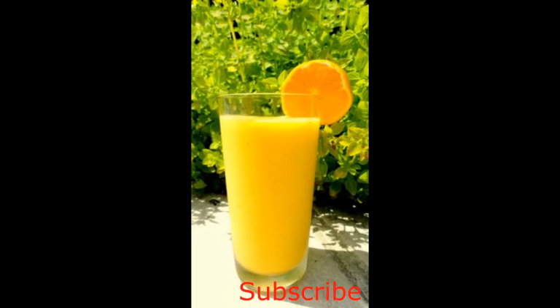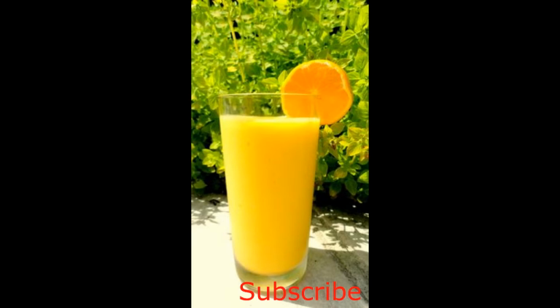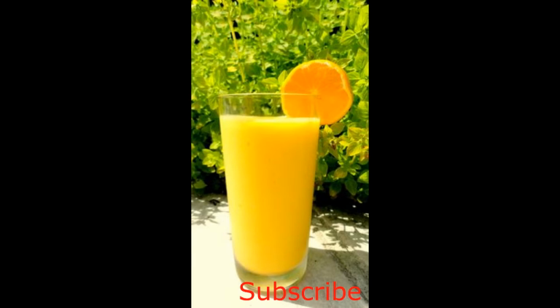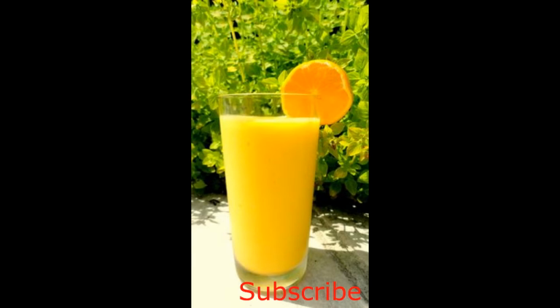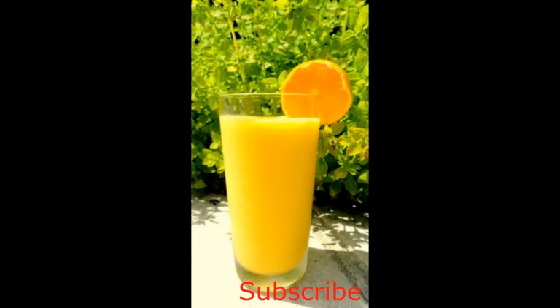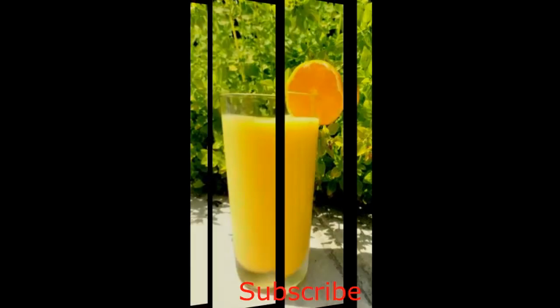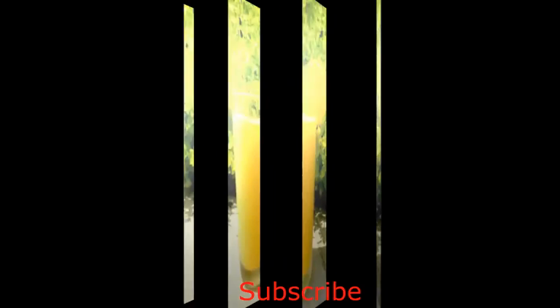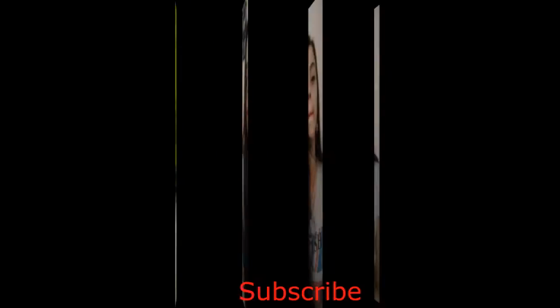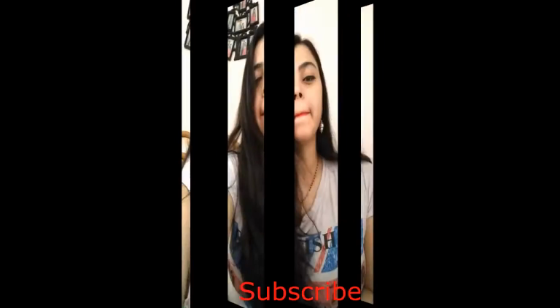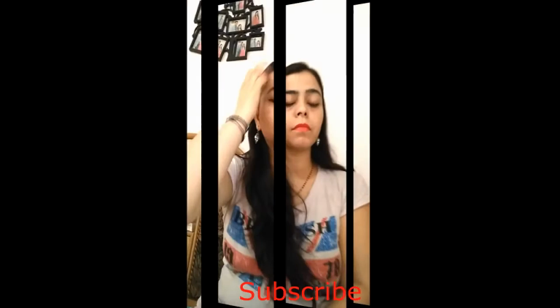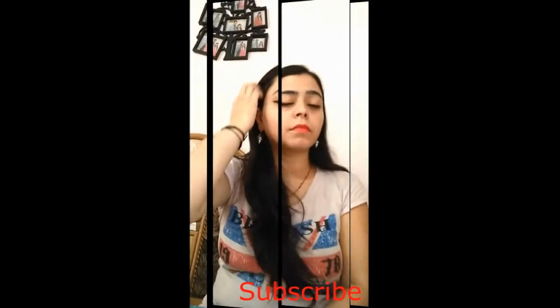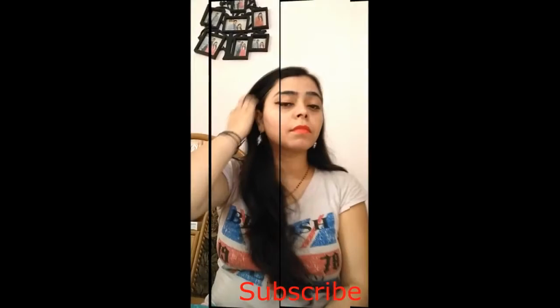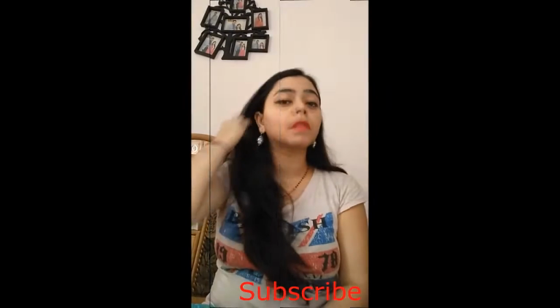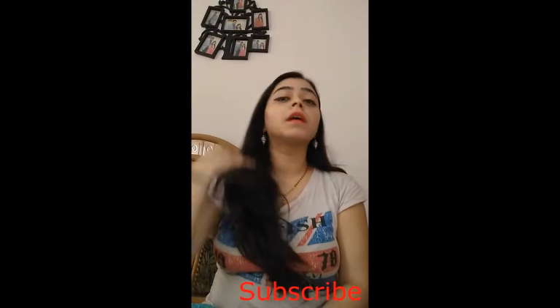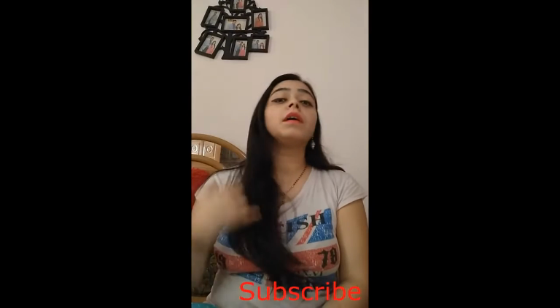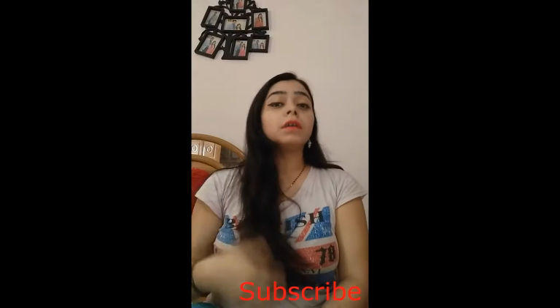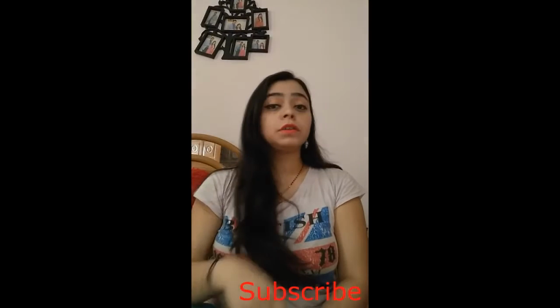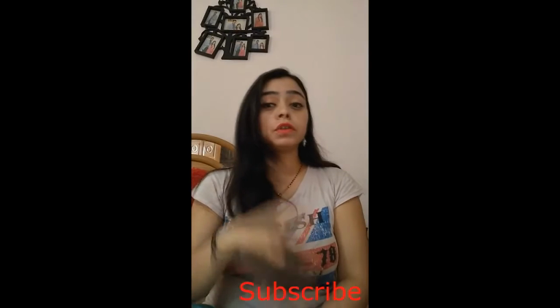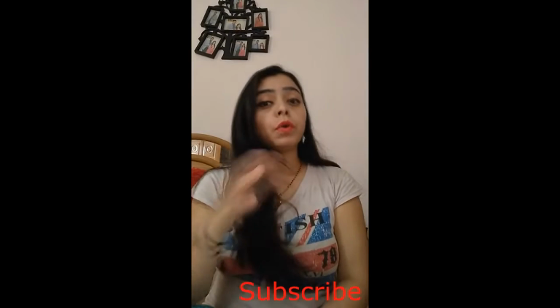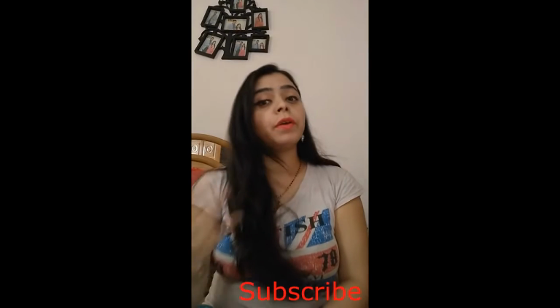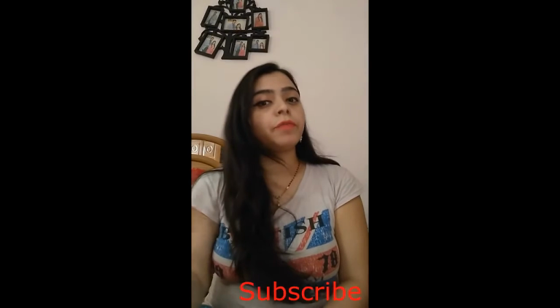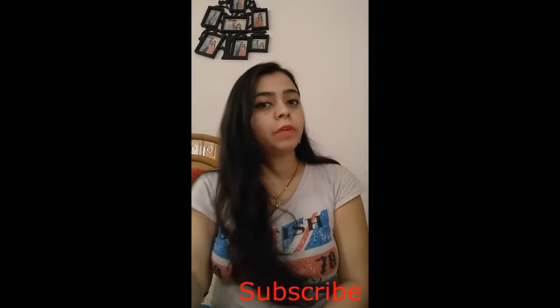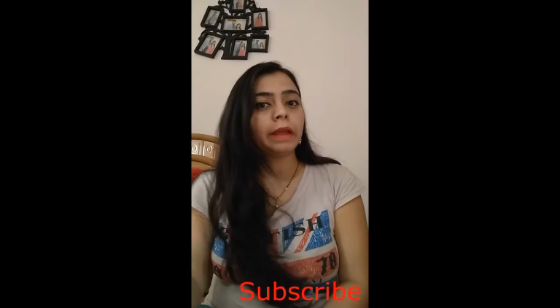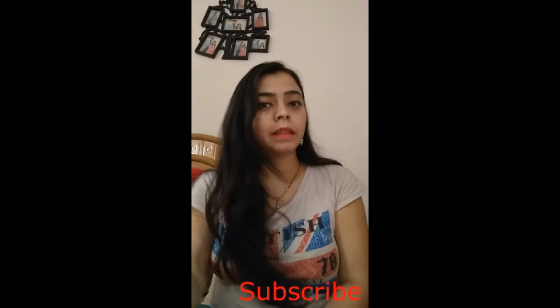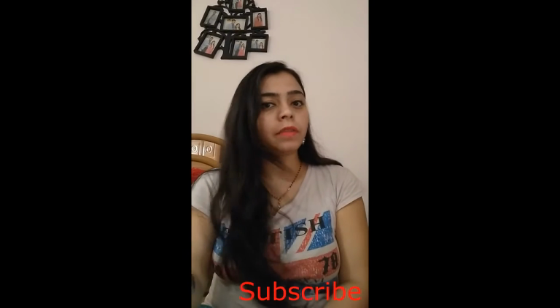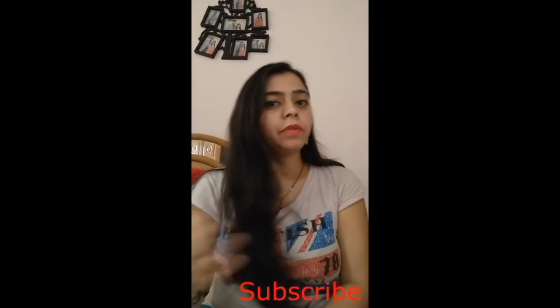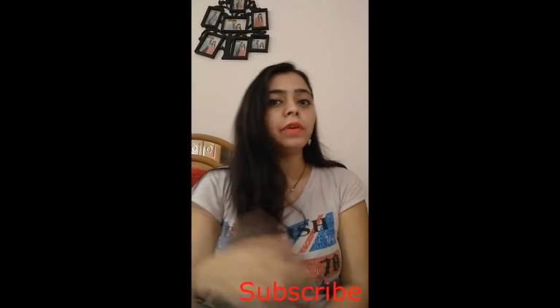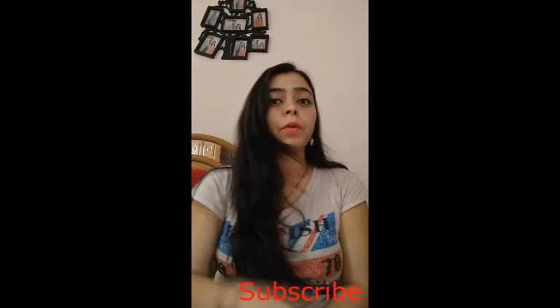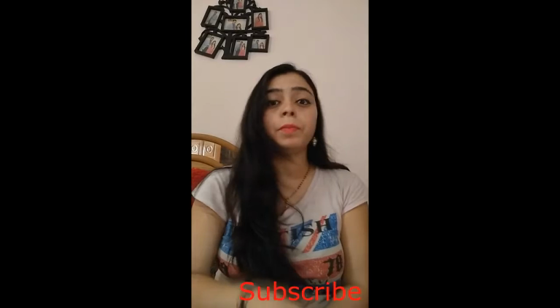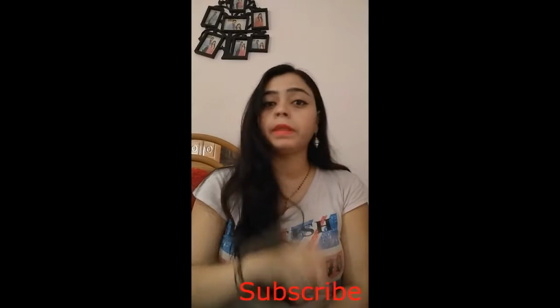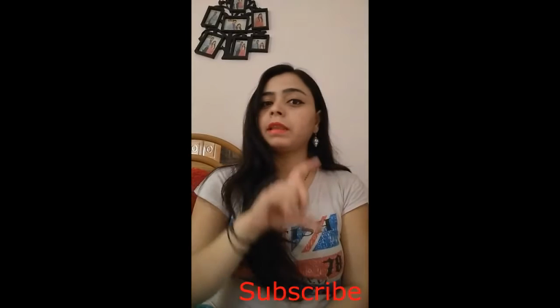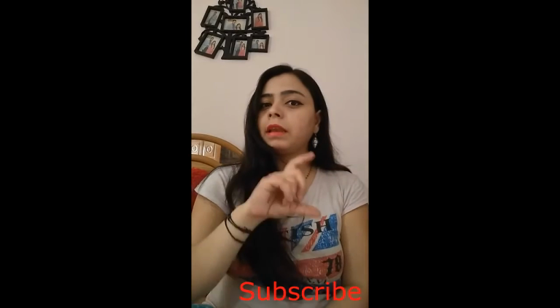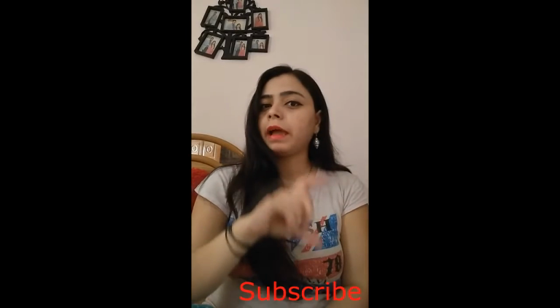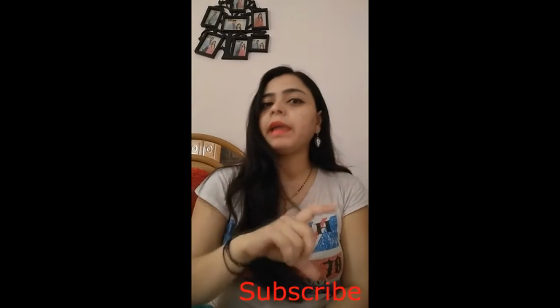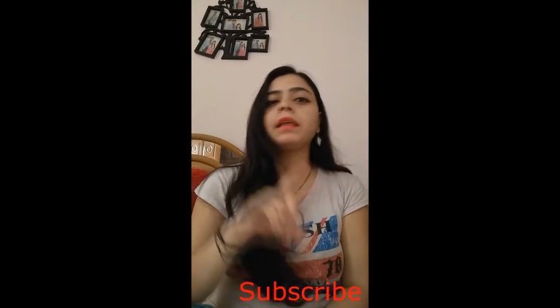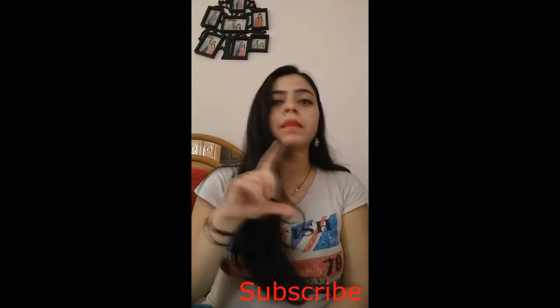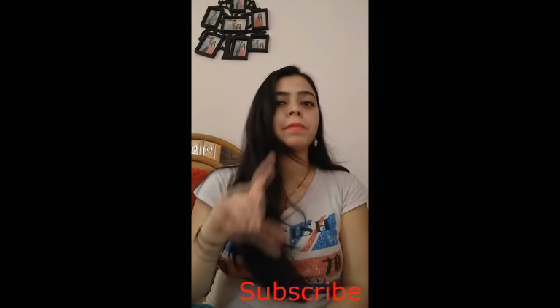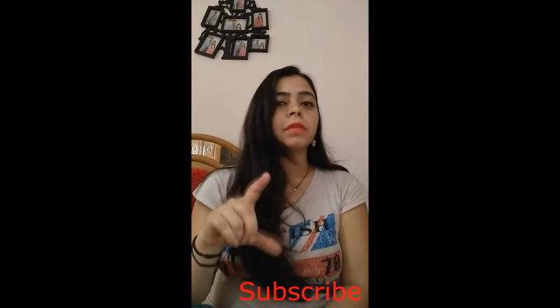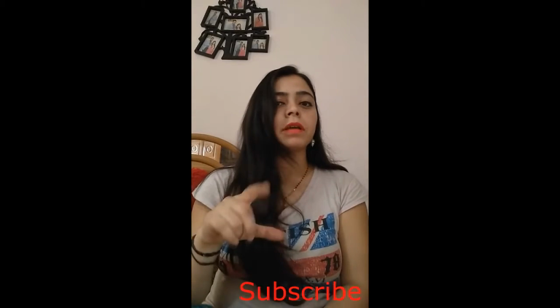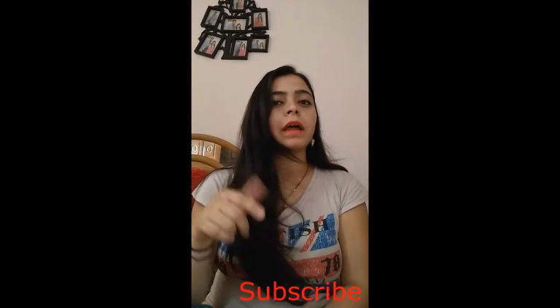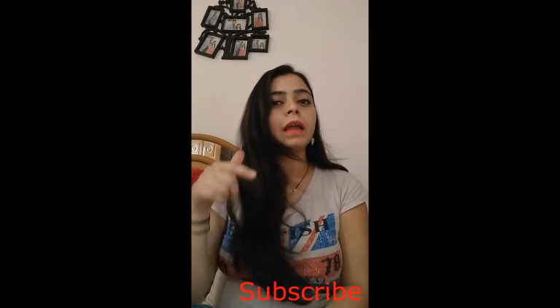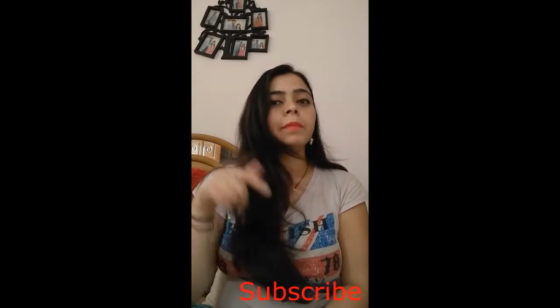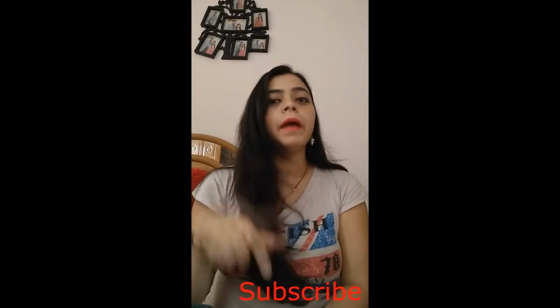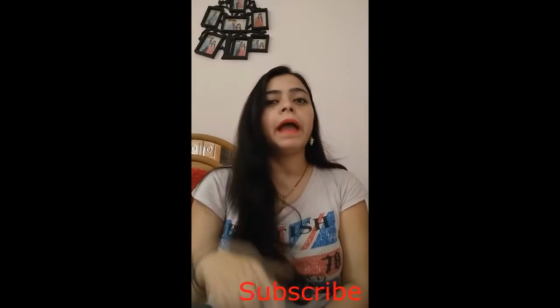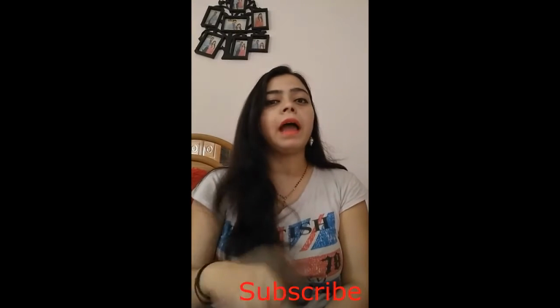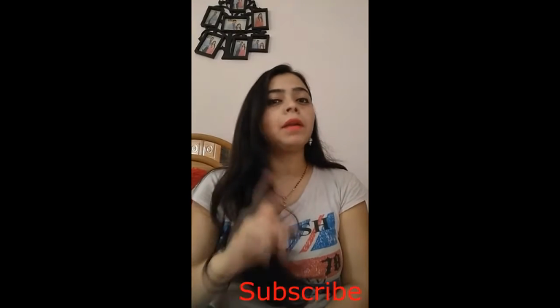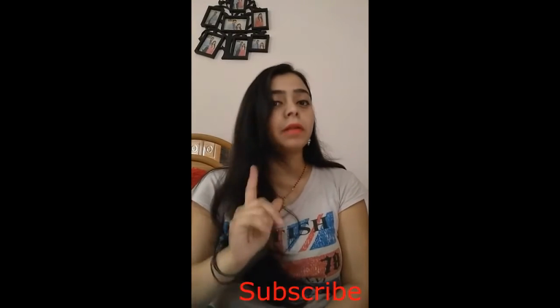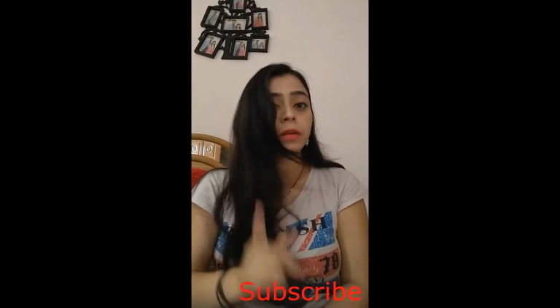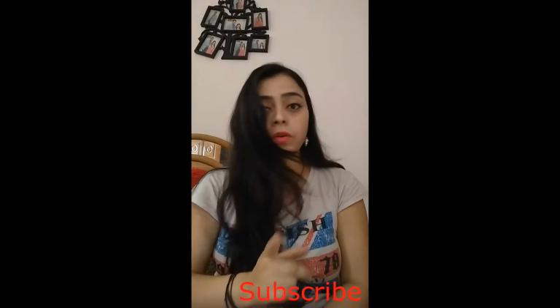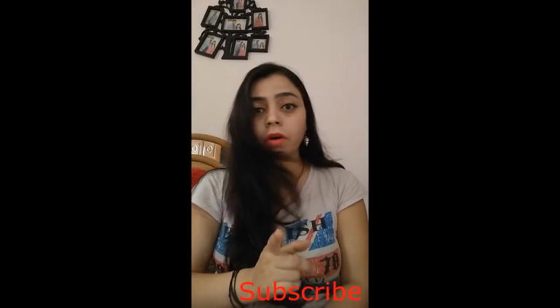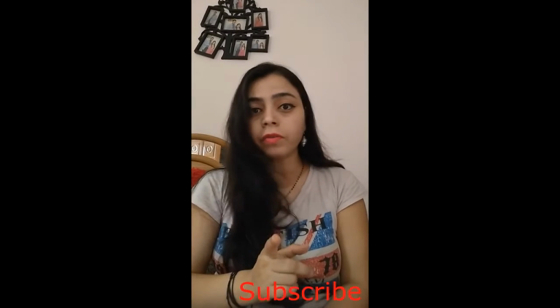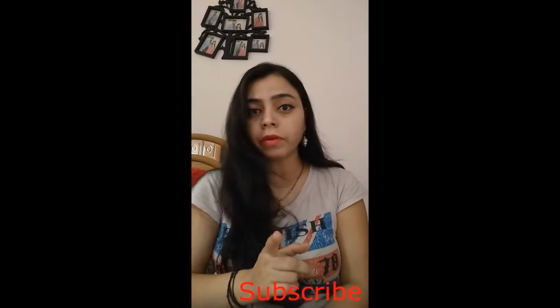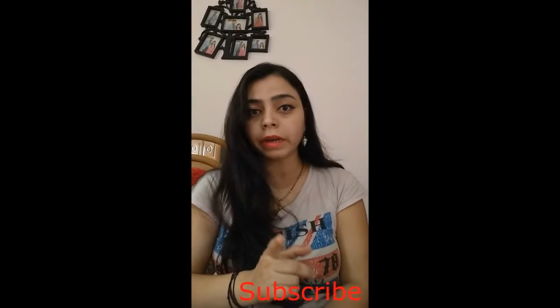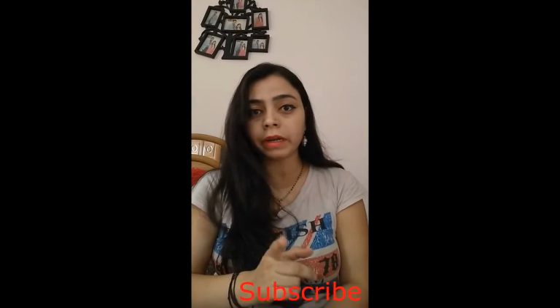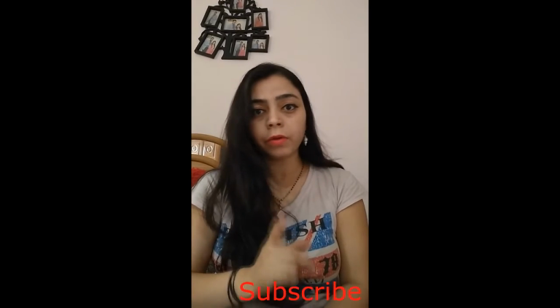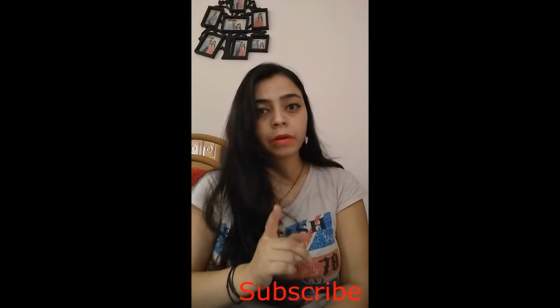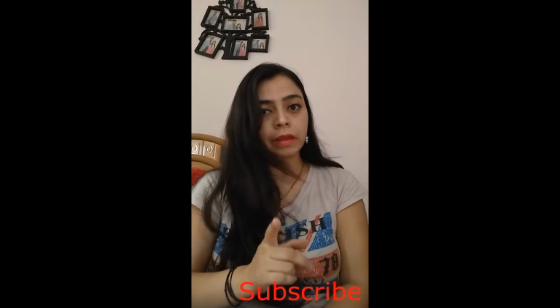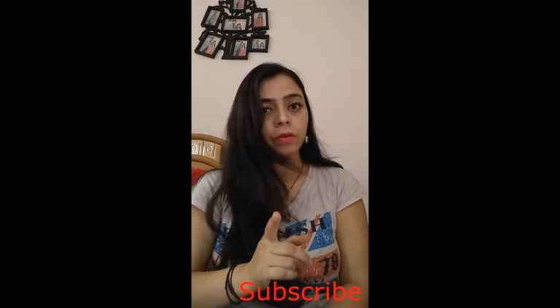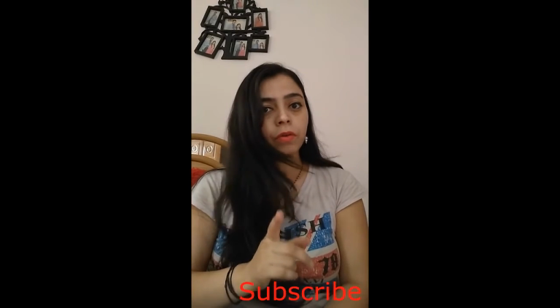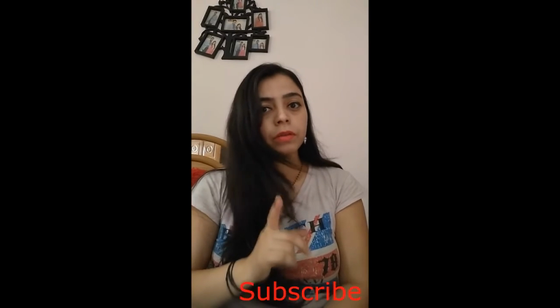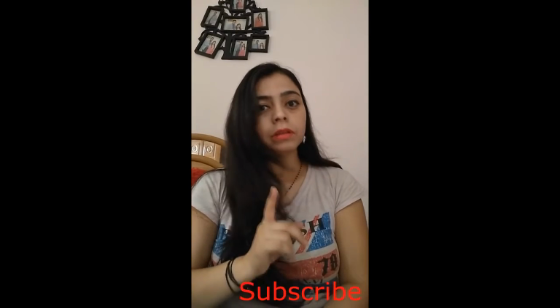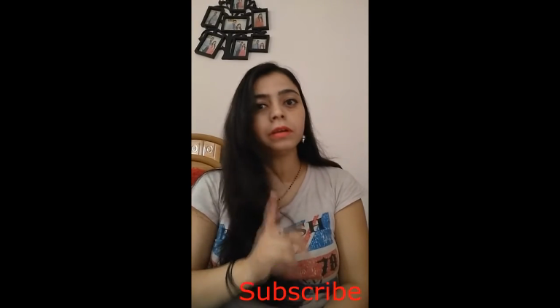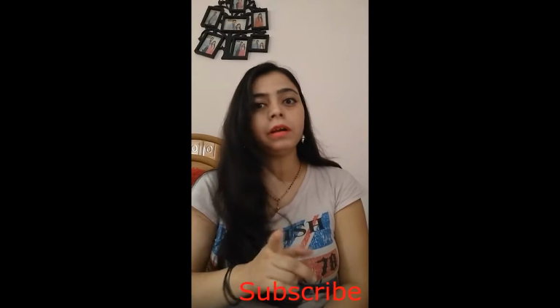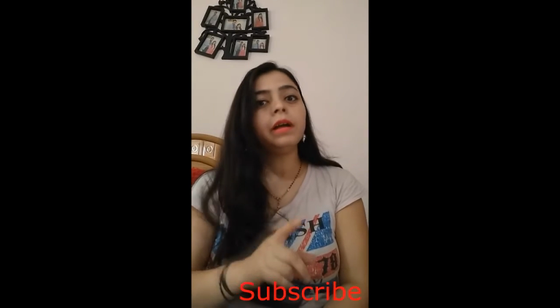If you like this video, please like, subscribe, and don't forget to click on the bell icon so that you can get notifications for my next videos. Thank you!